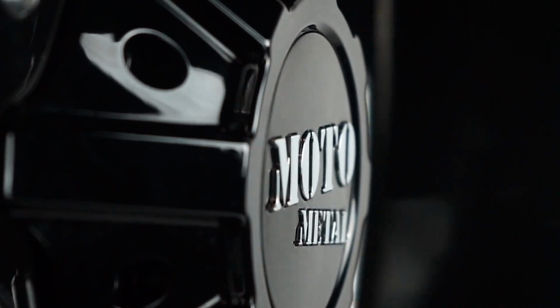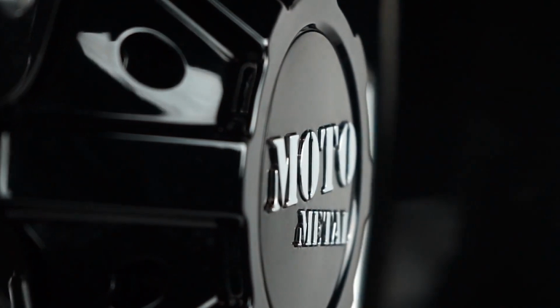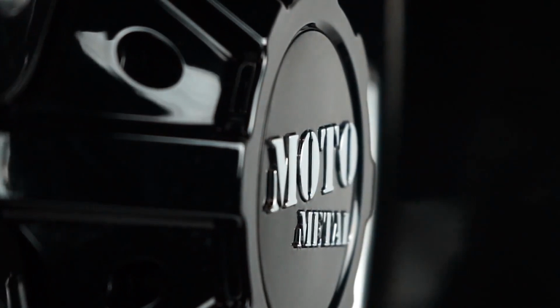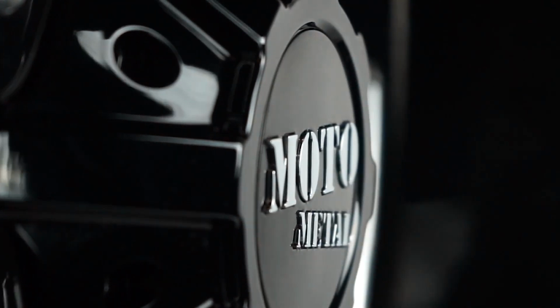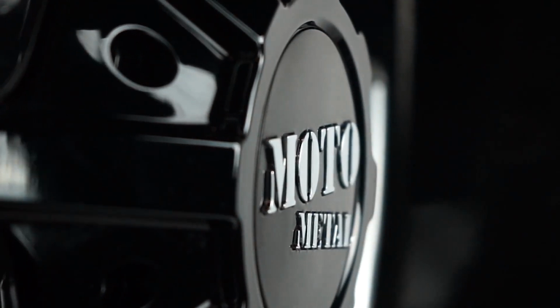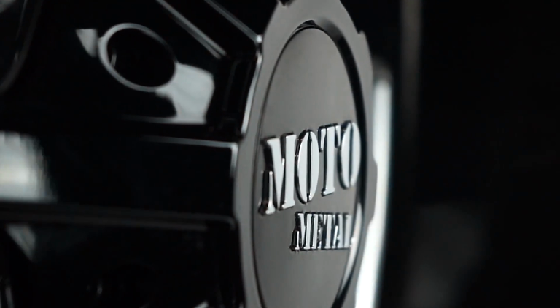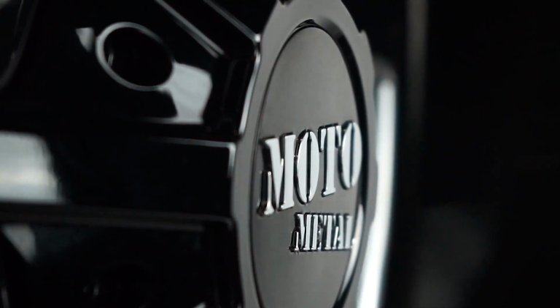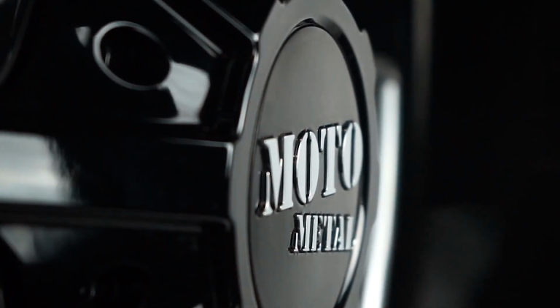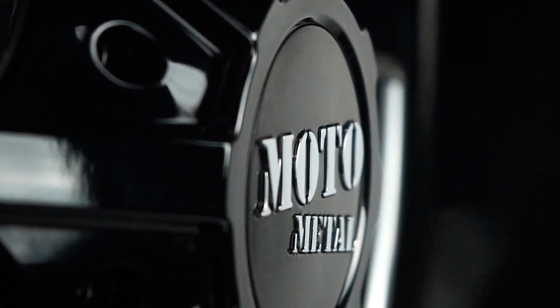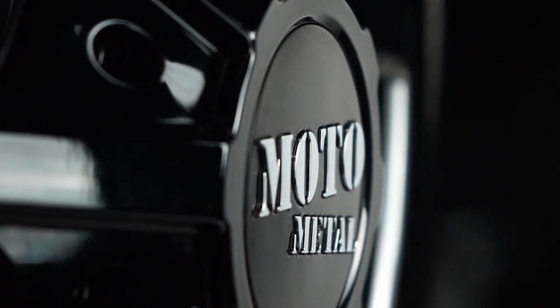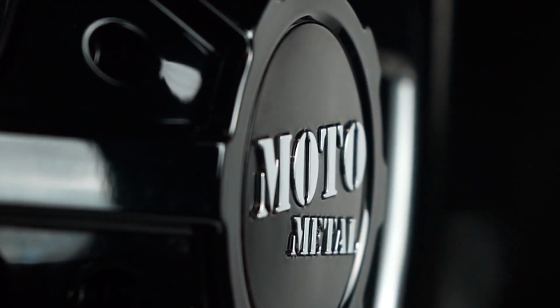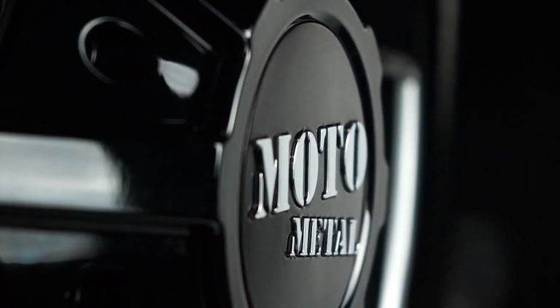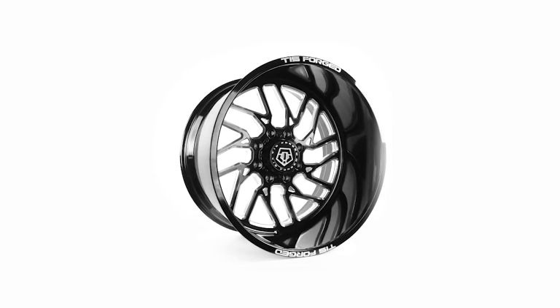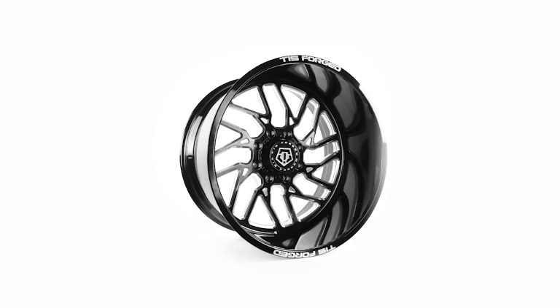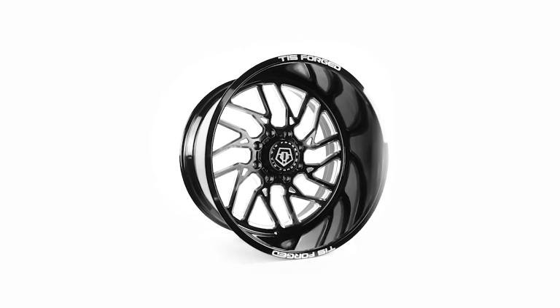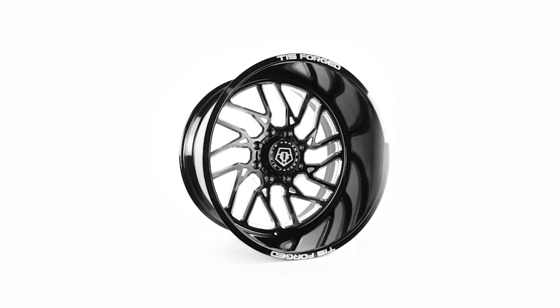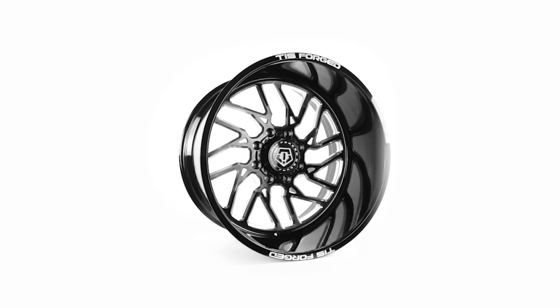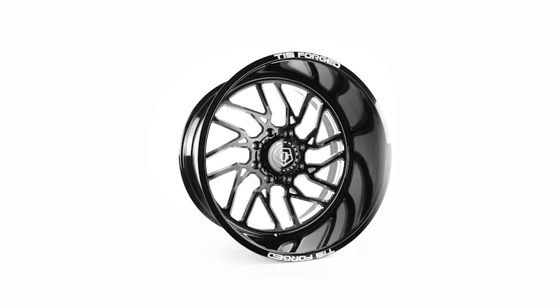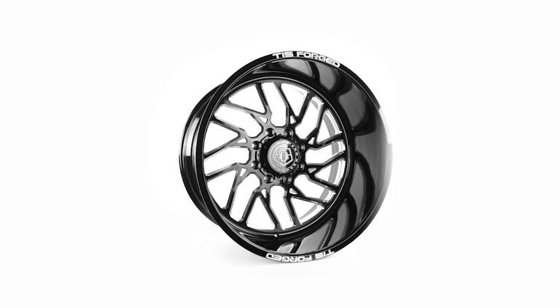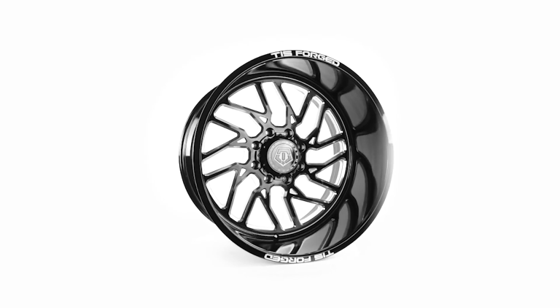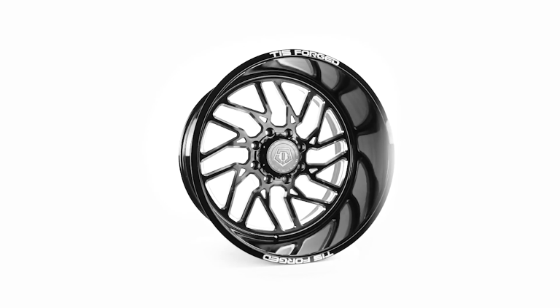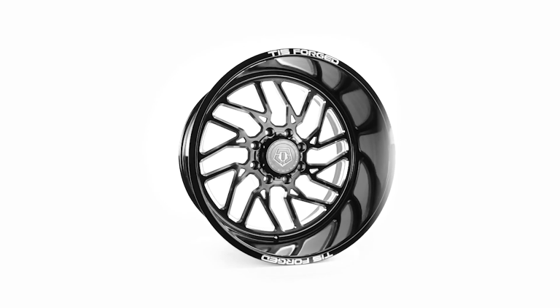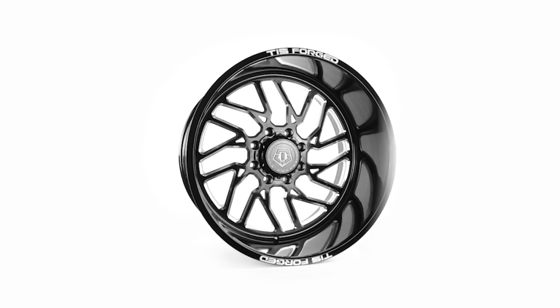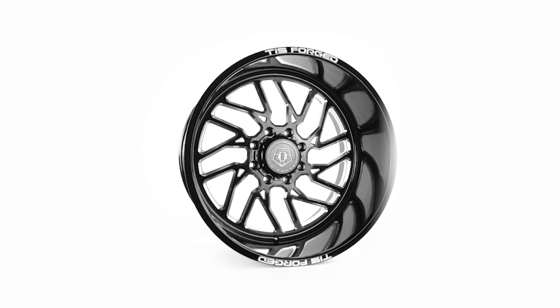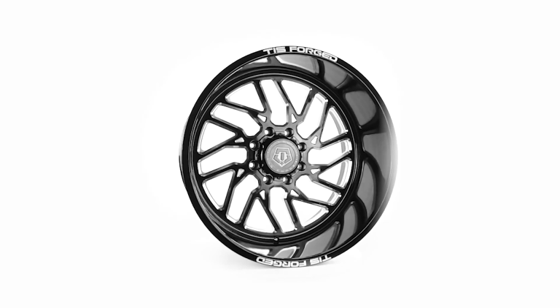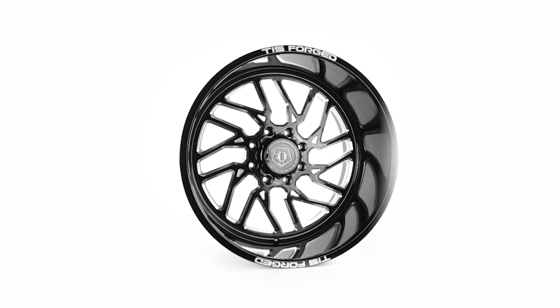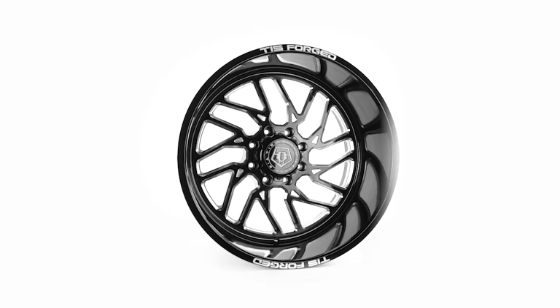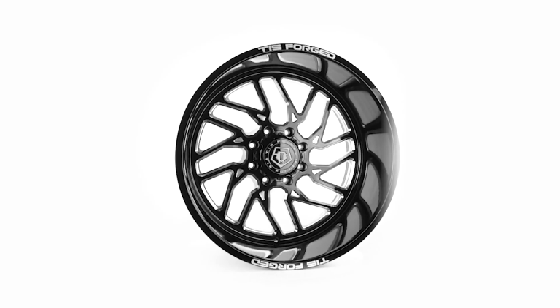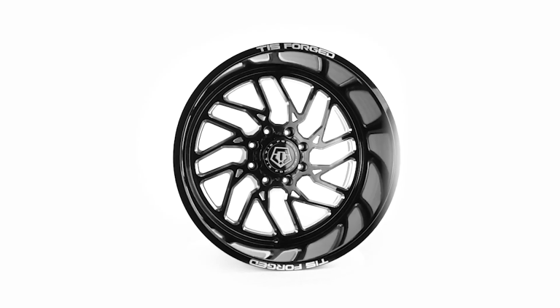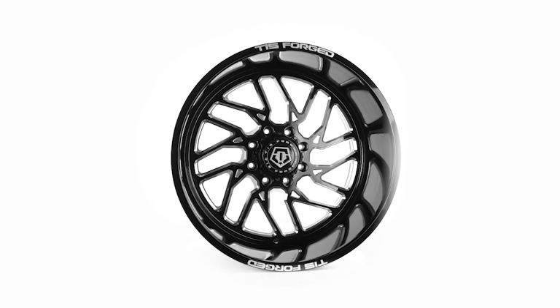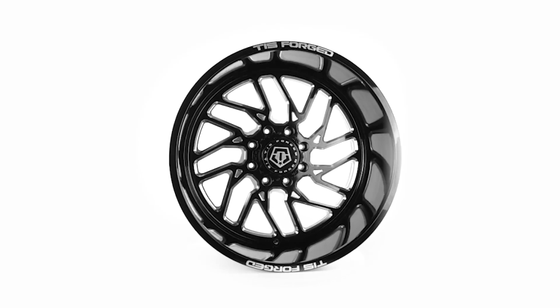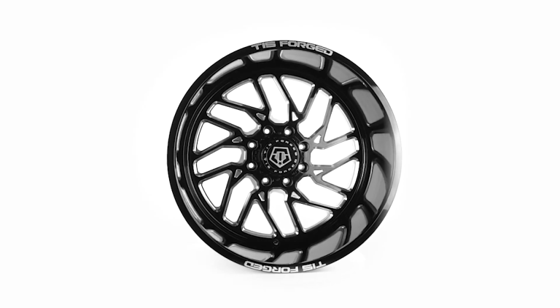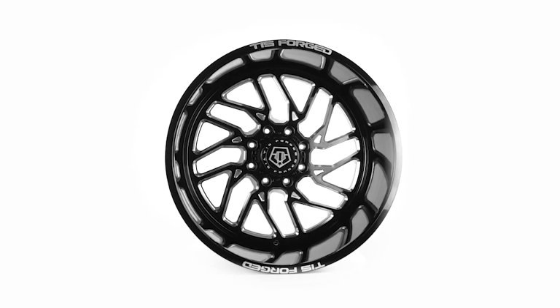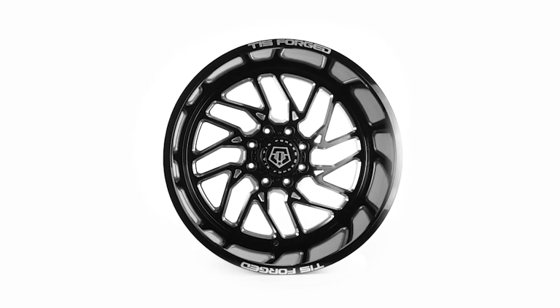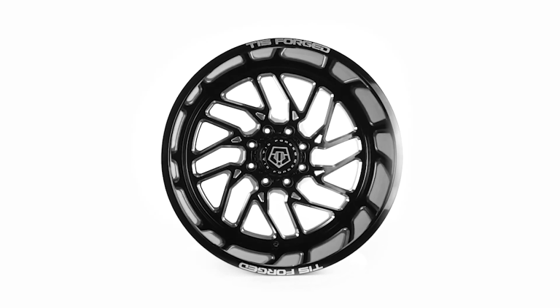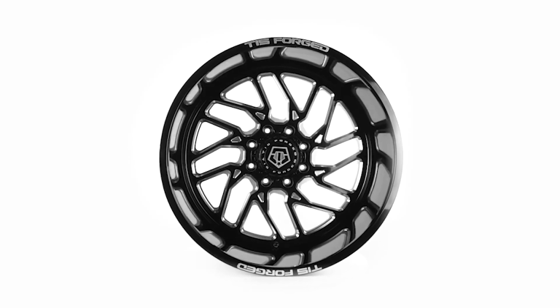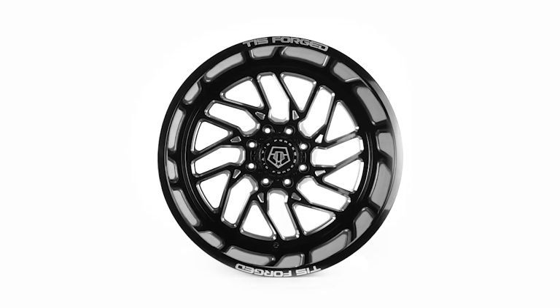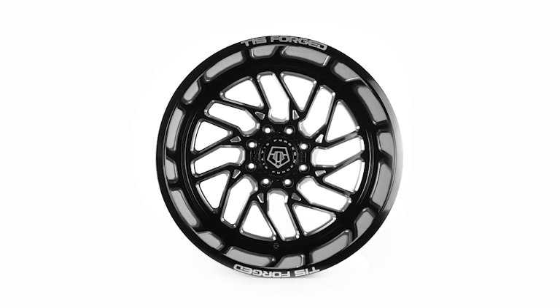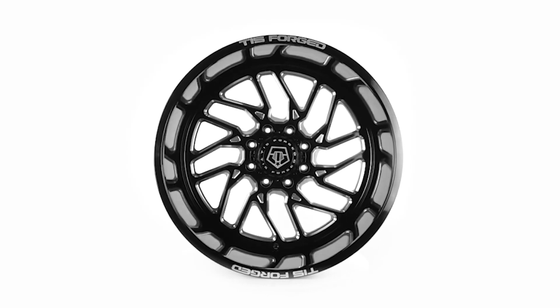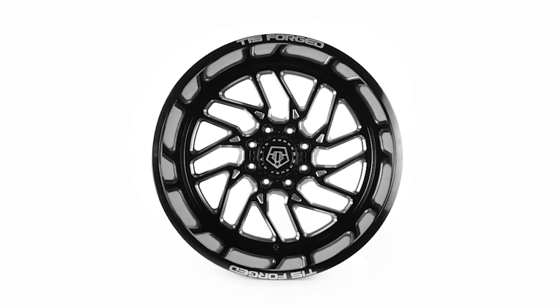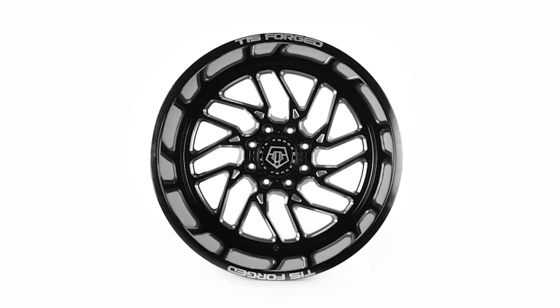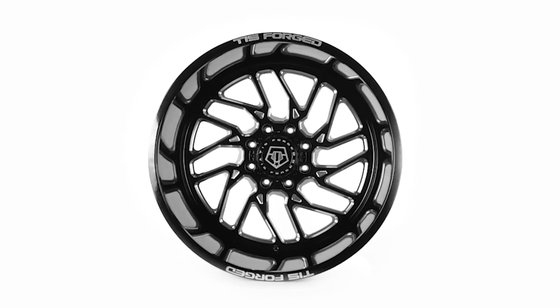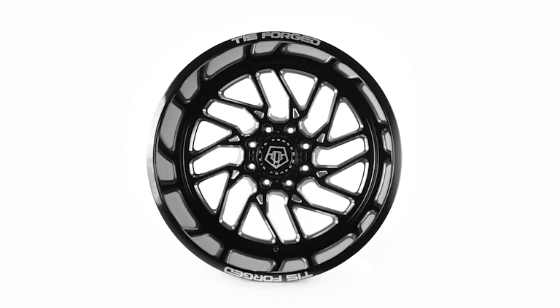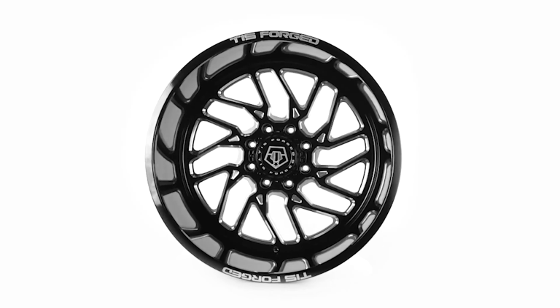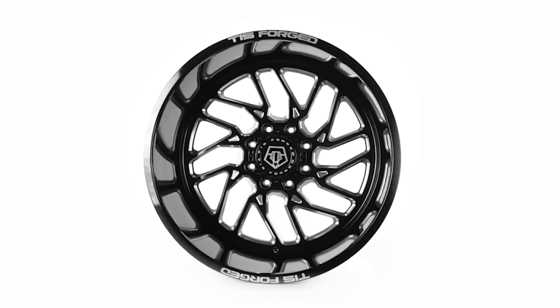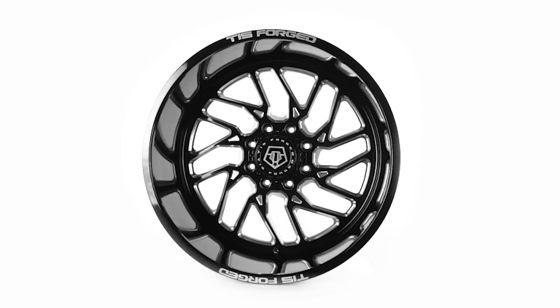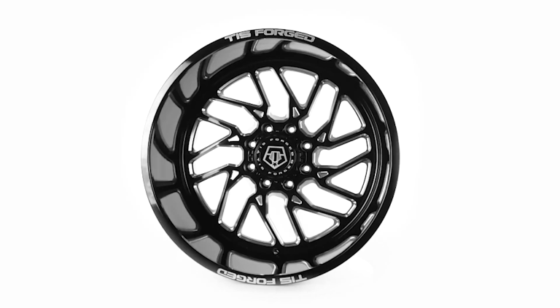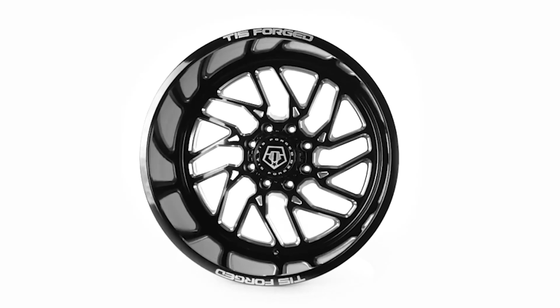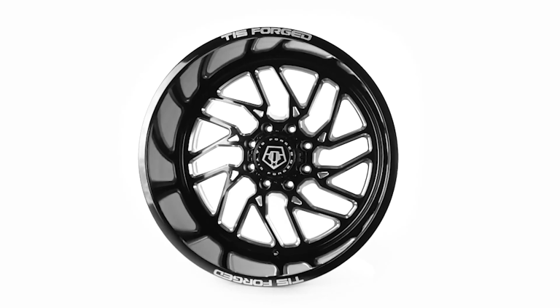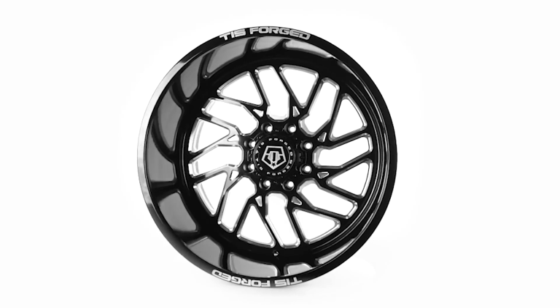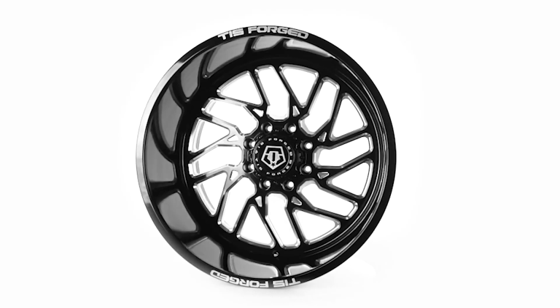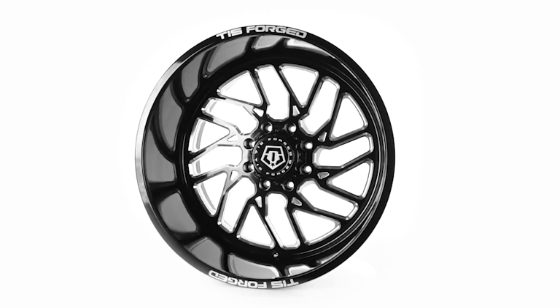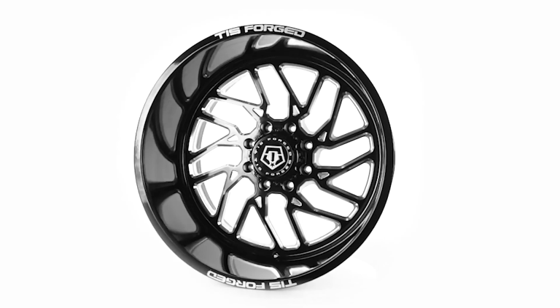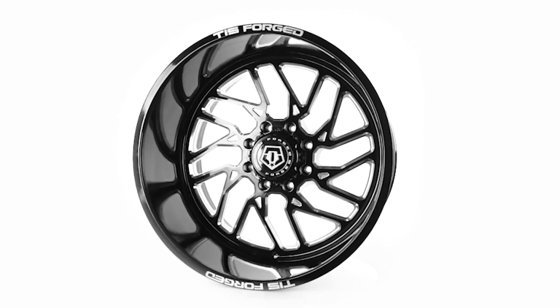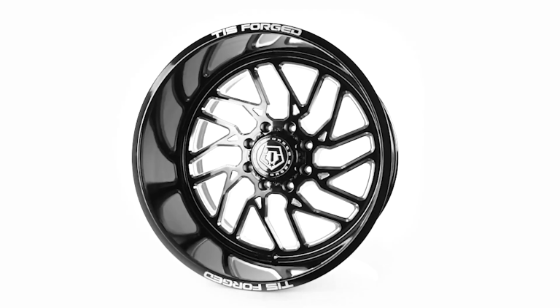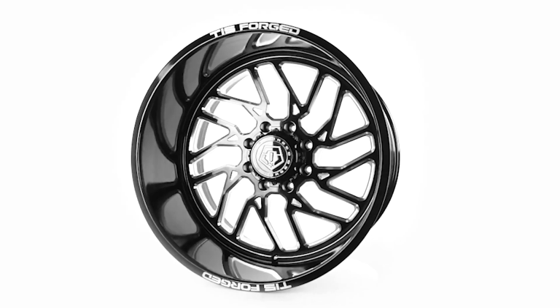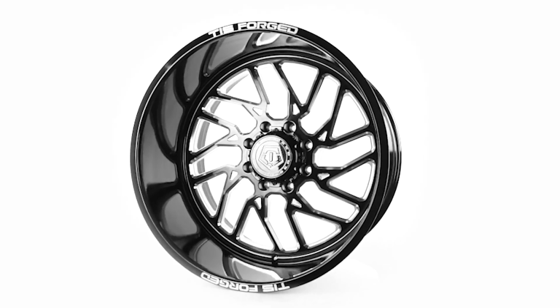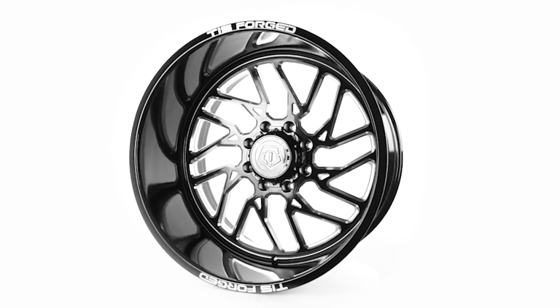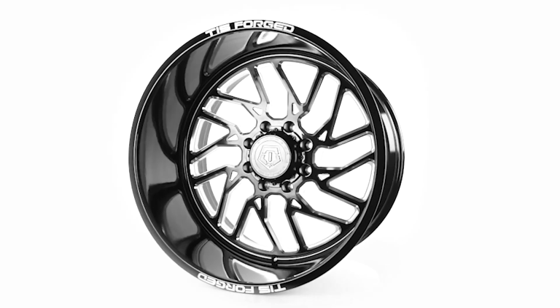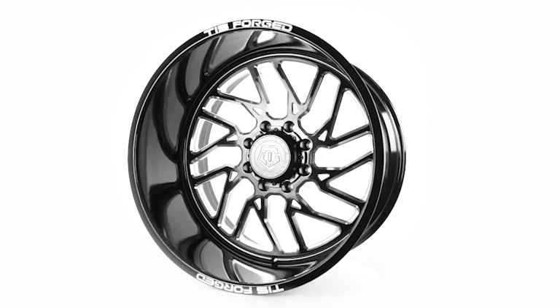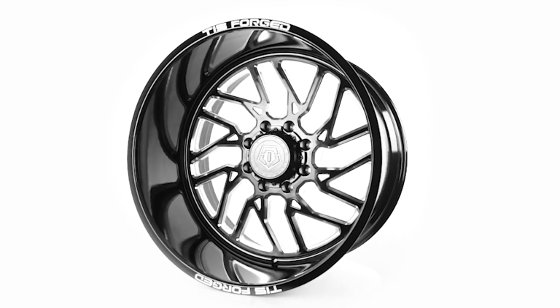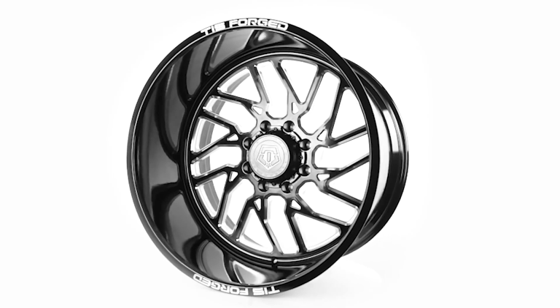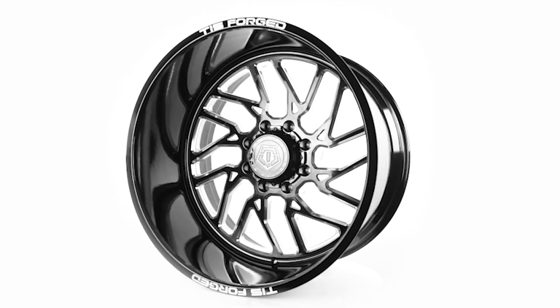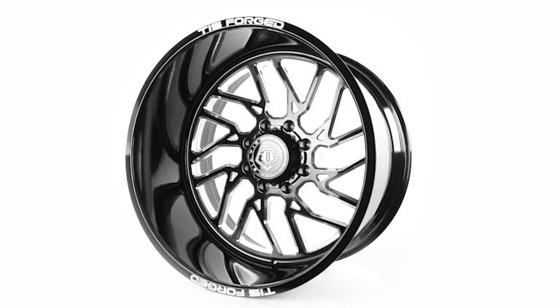All forged wheels are going to have exposed lugs with a center cap to show that it's single drilled, so you can run spike lug nuts without any issues.